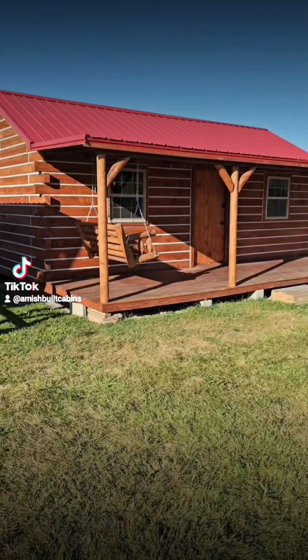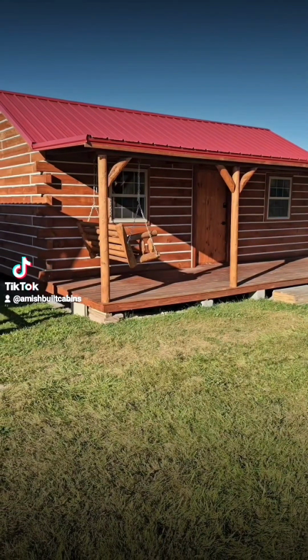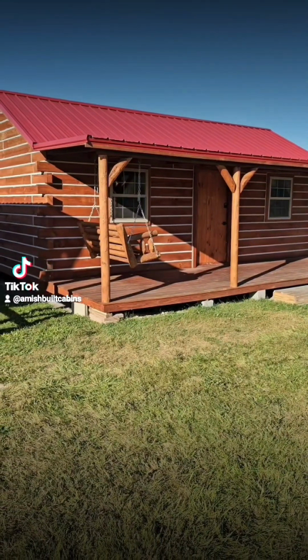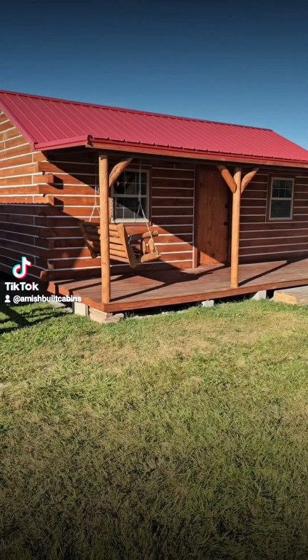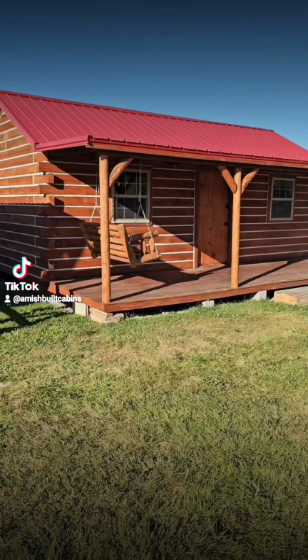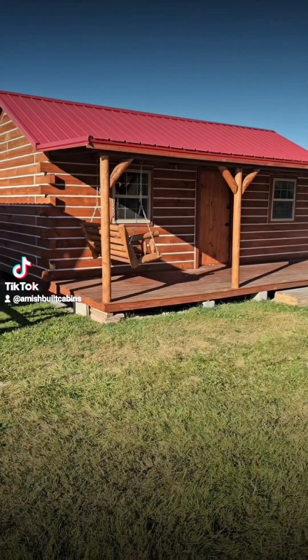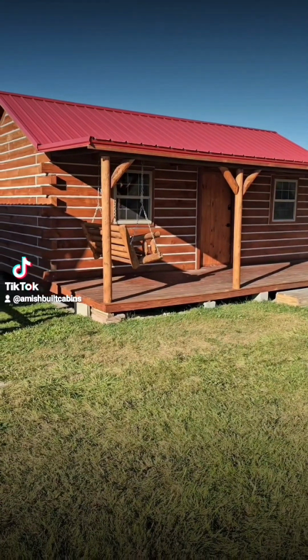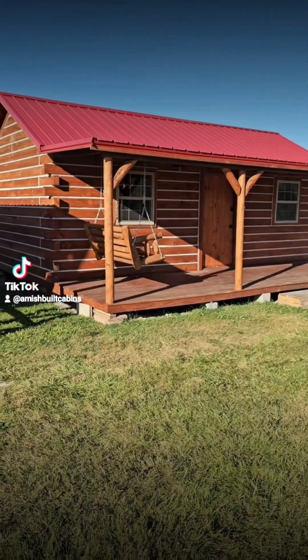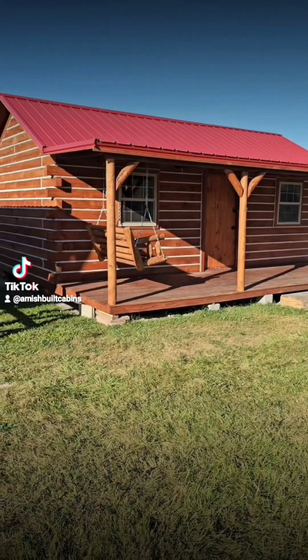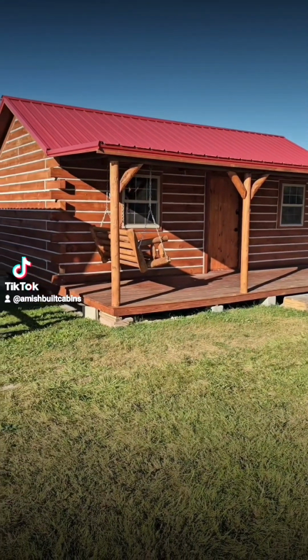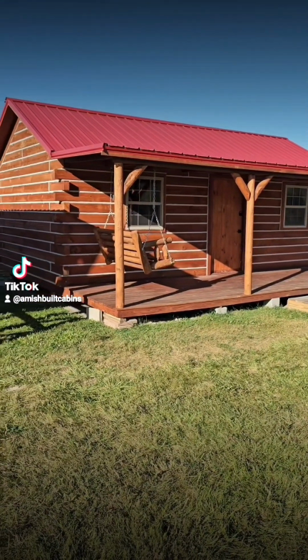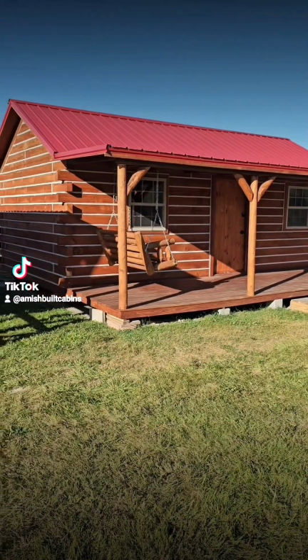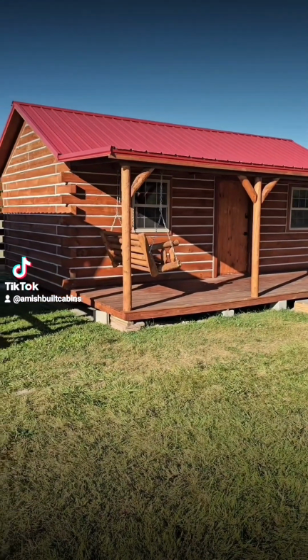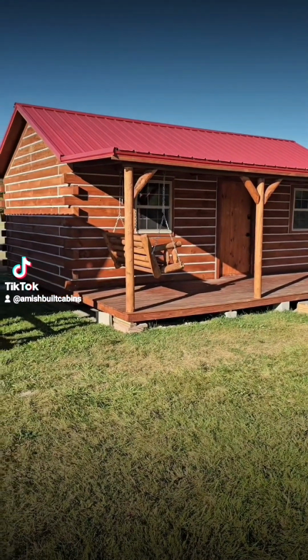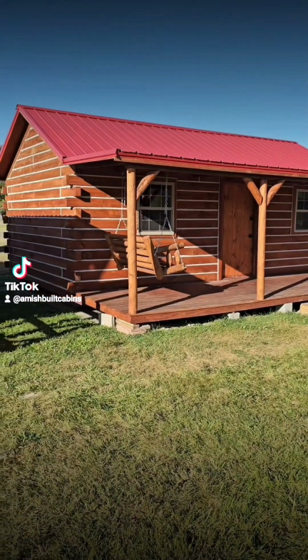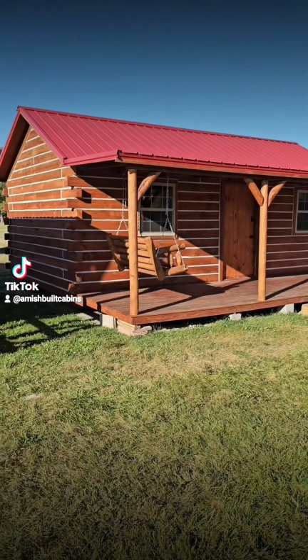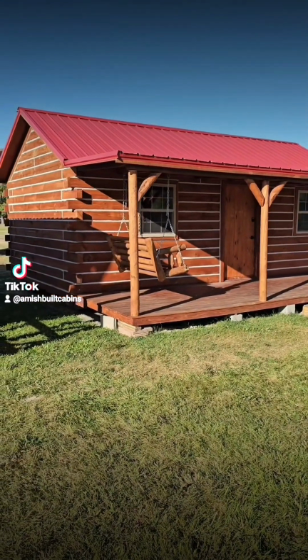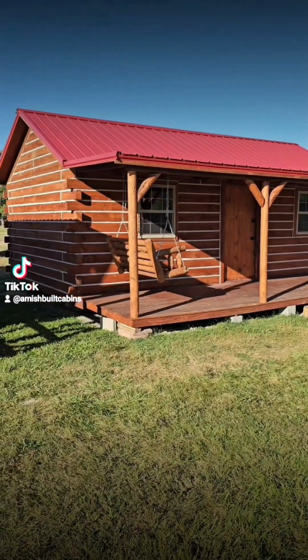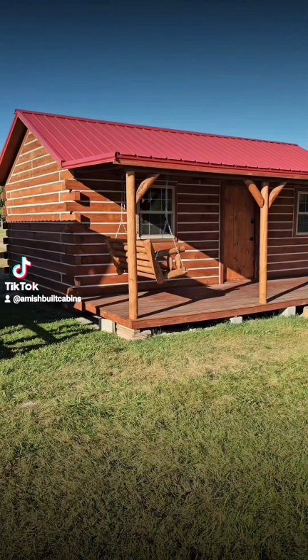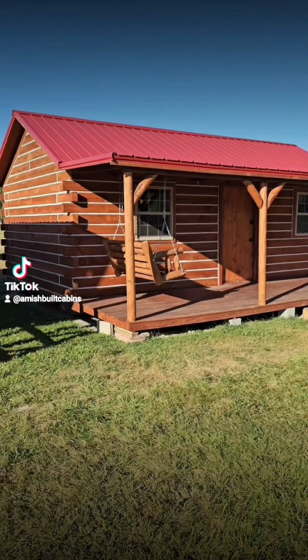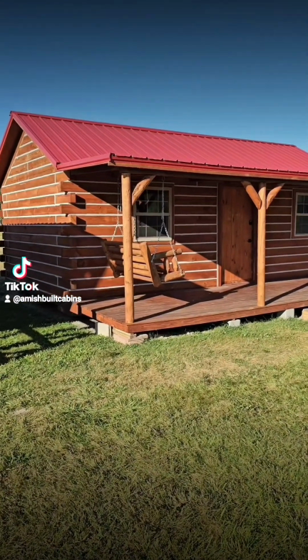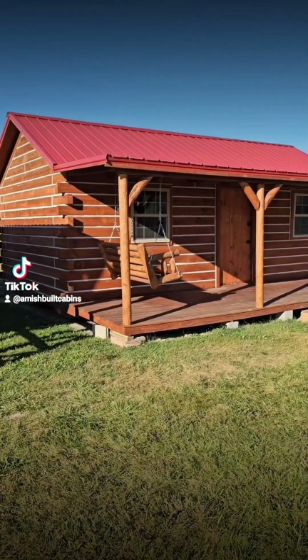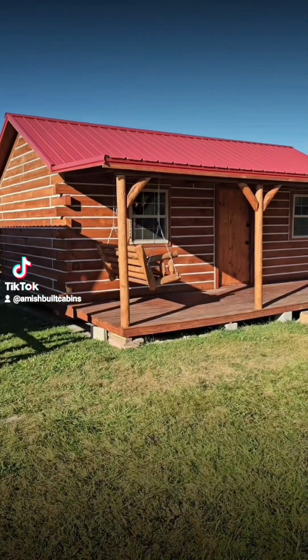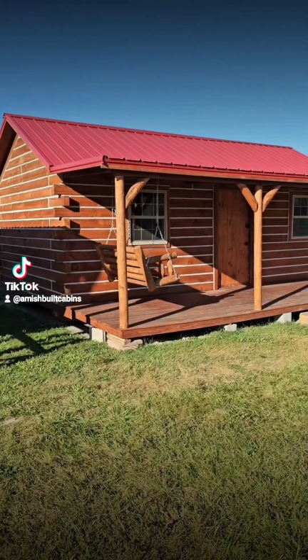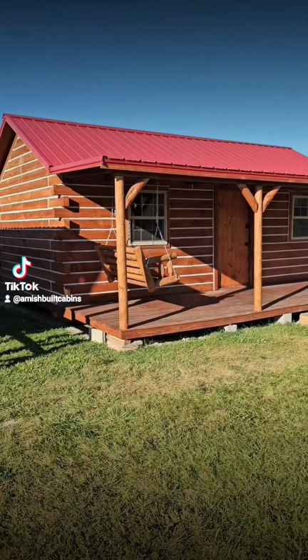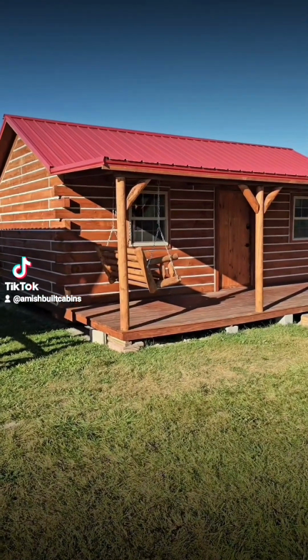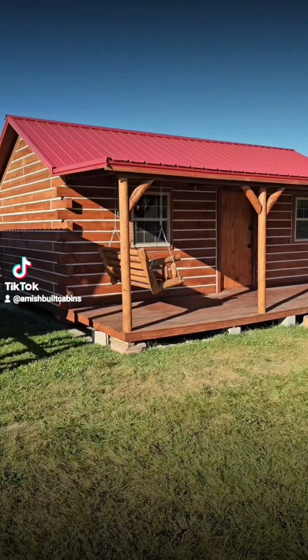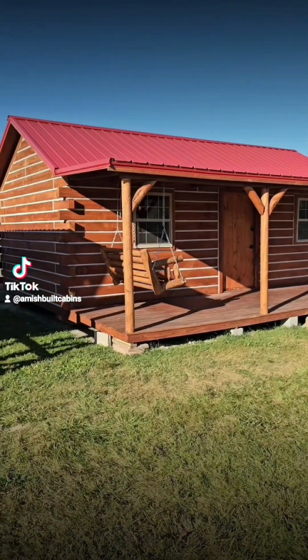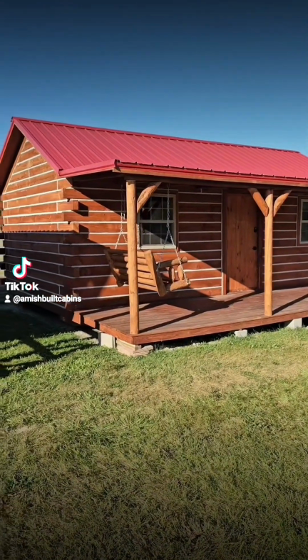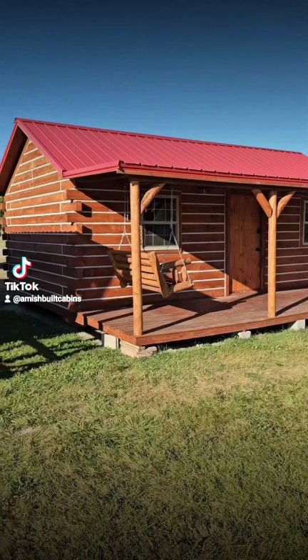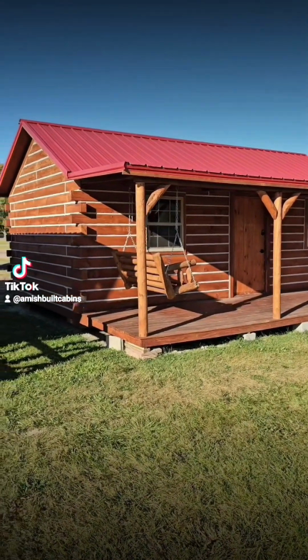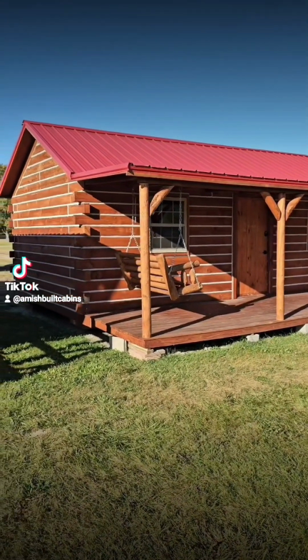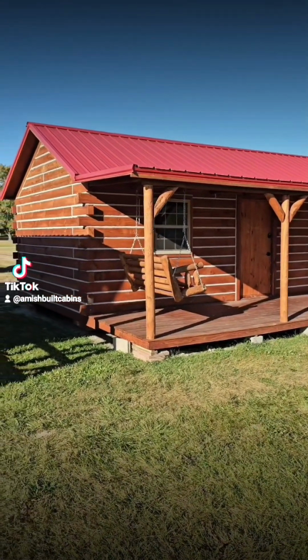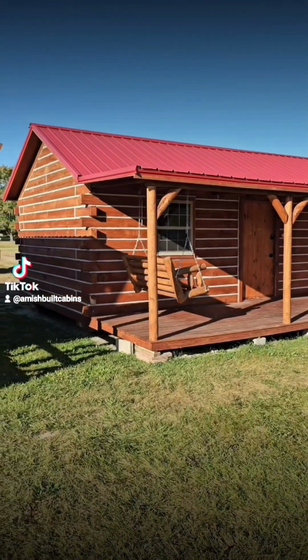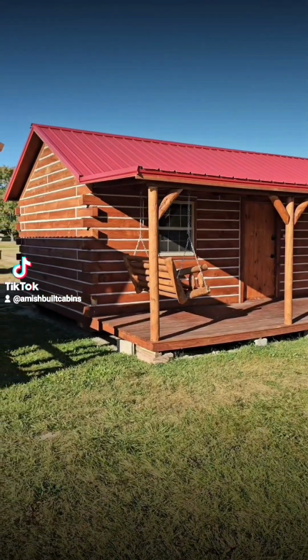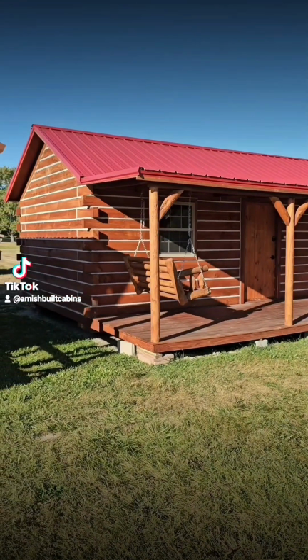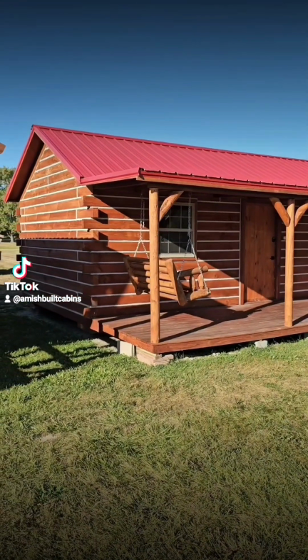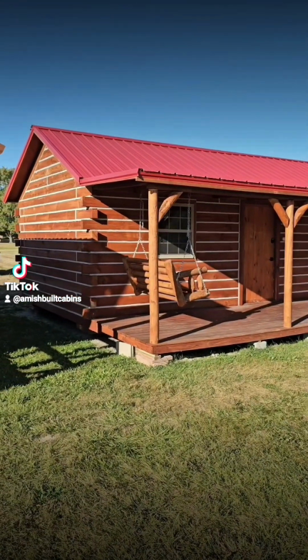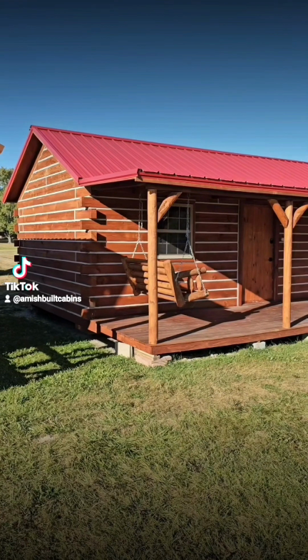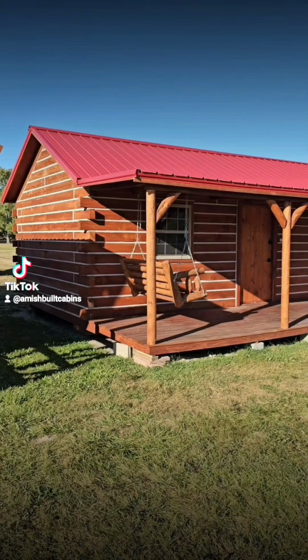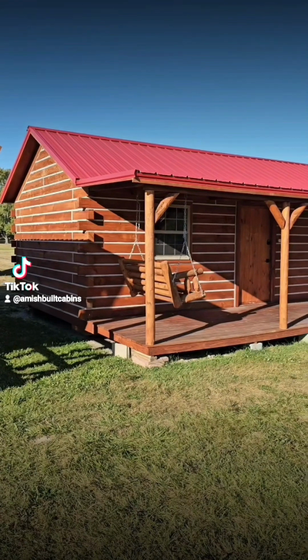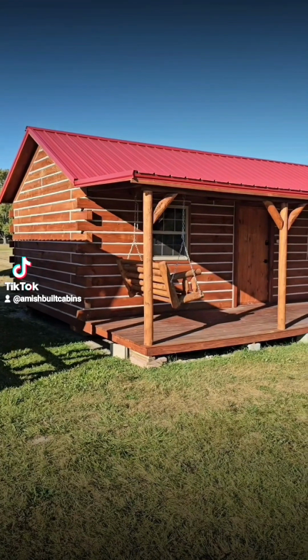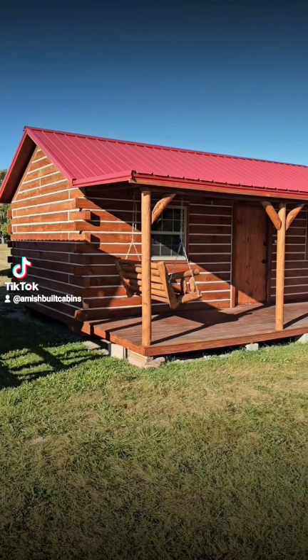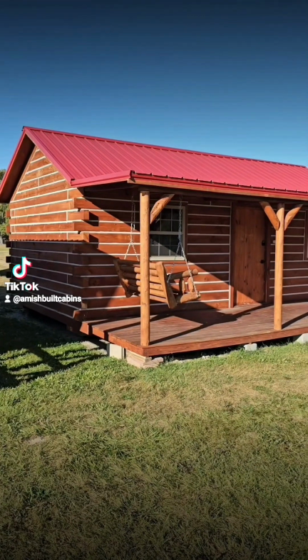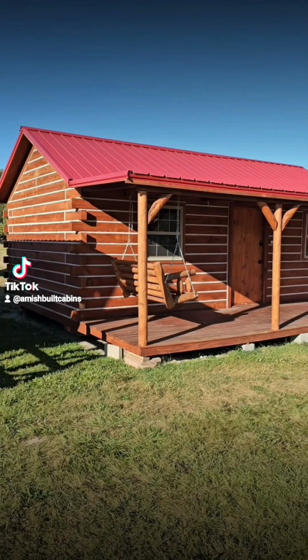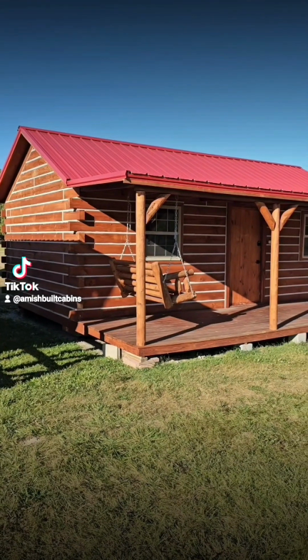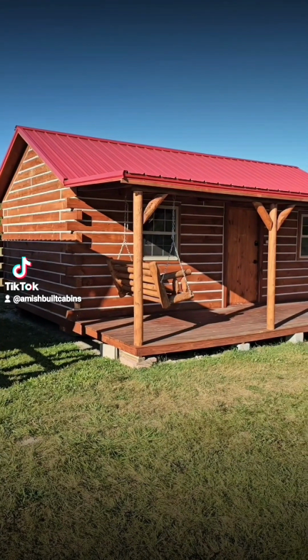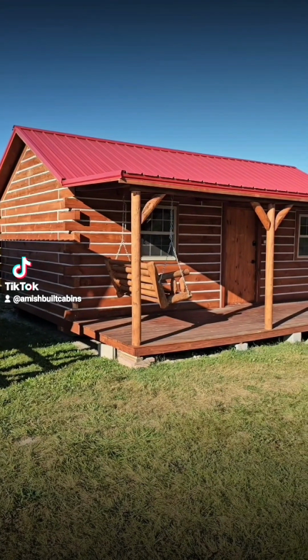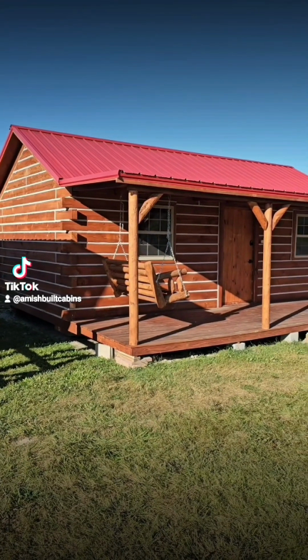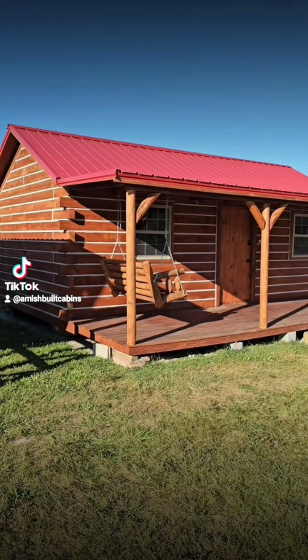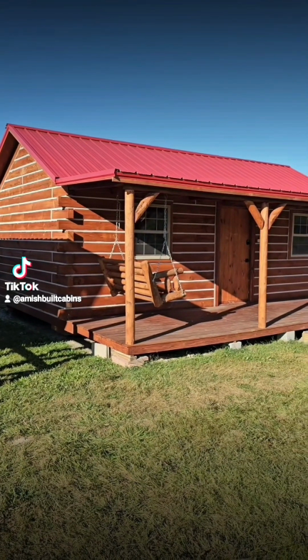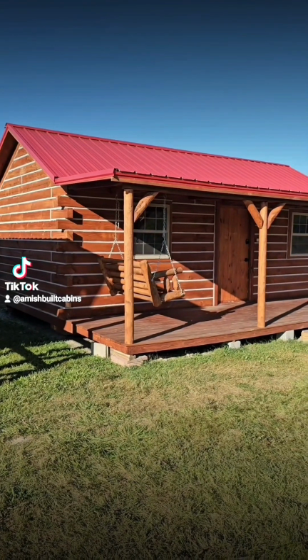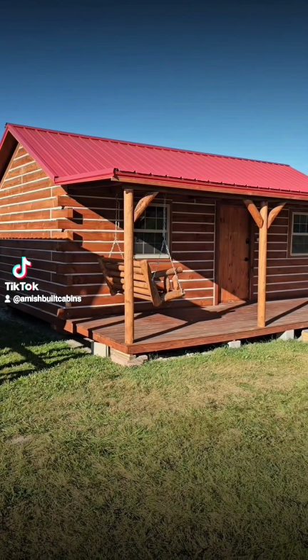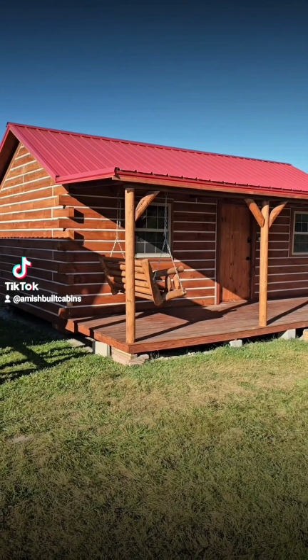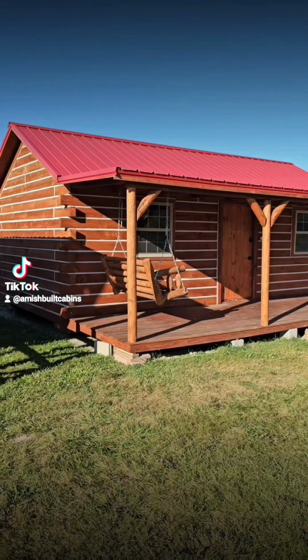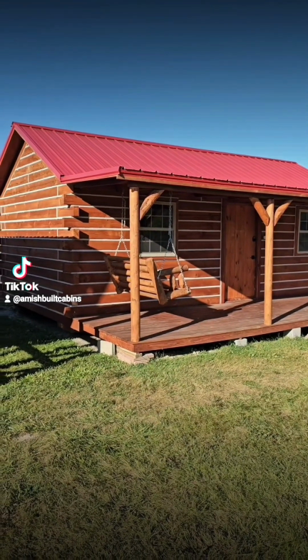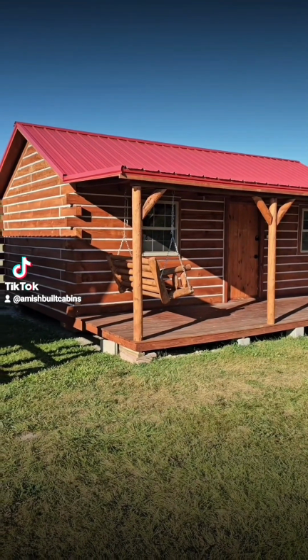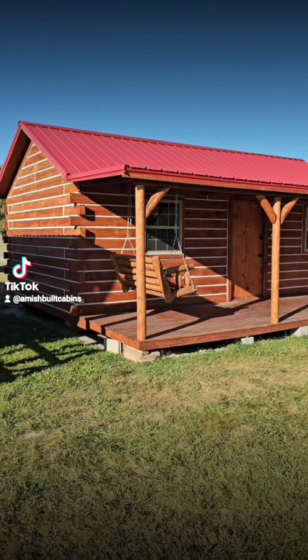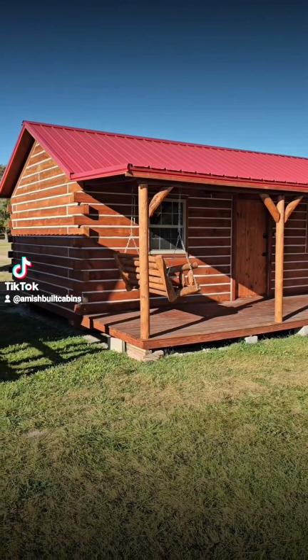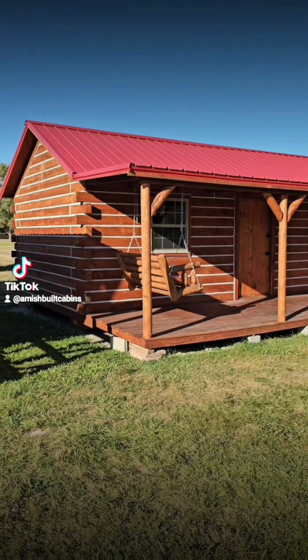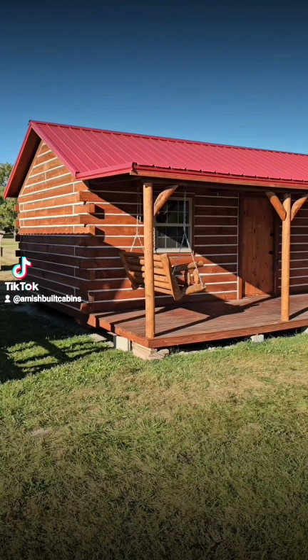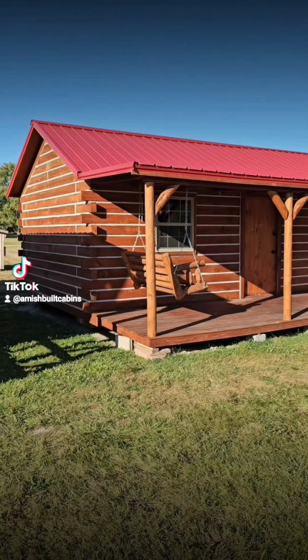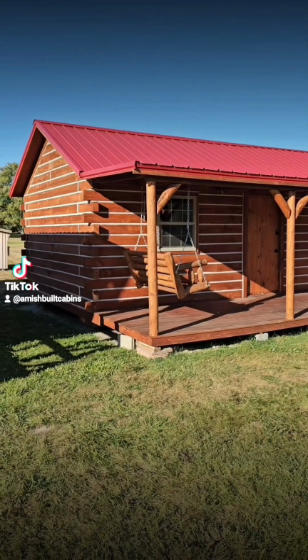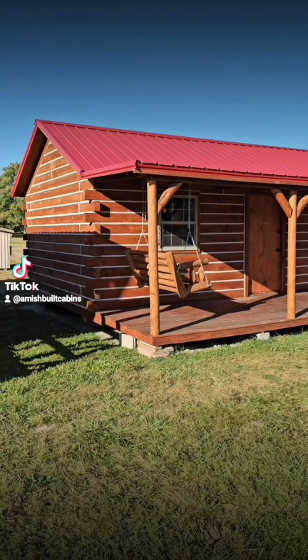Alright guys, let's do the tour here. We're going to do a full tour of the one we call Carrot Top.